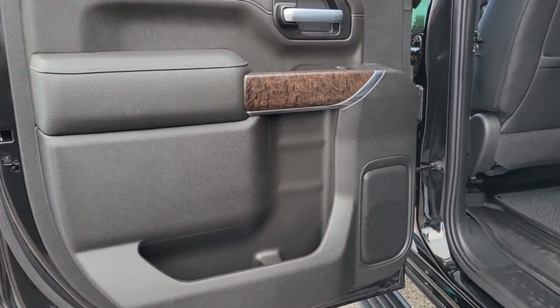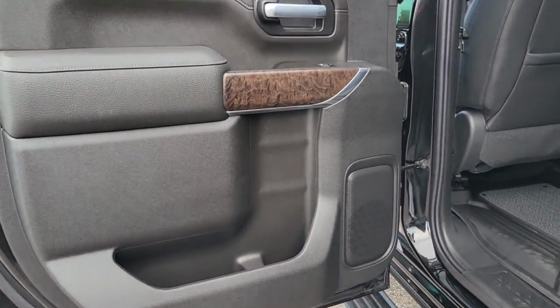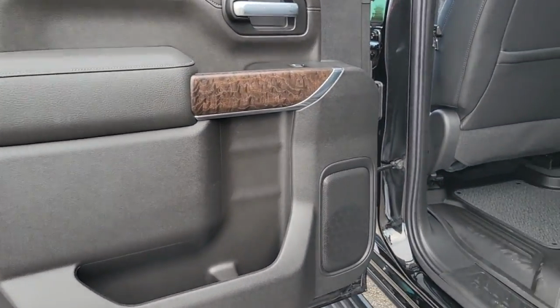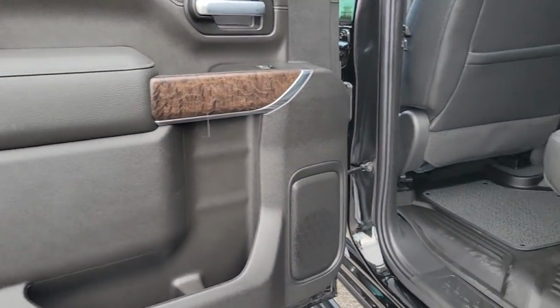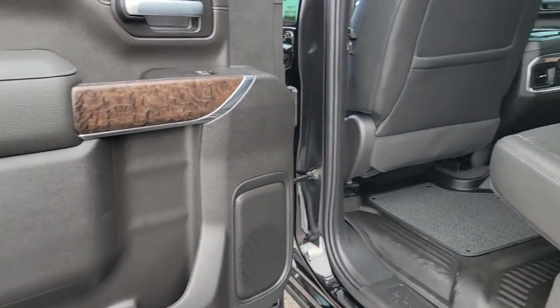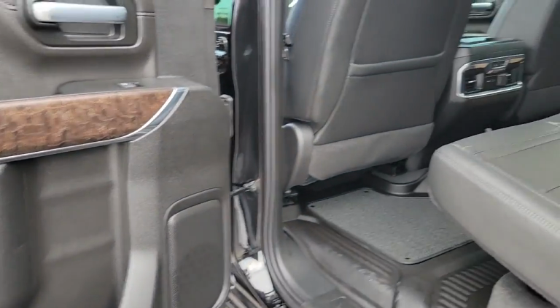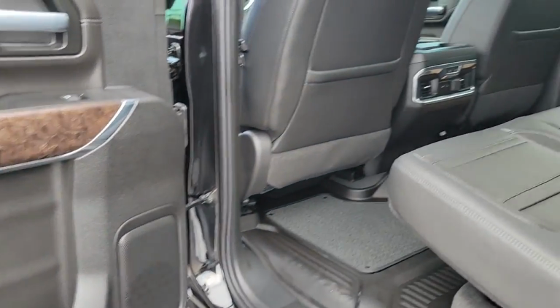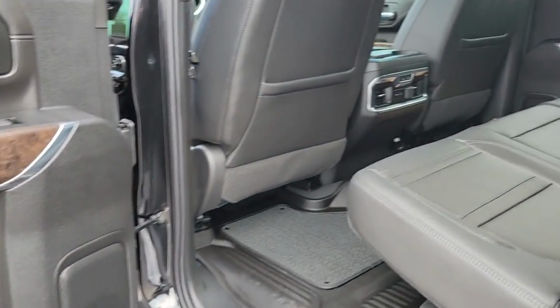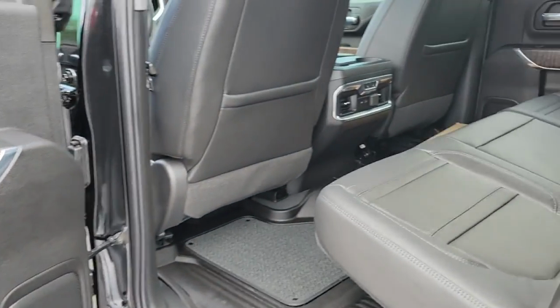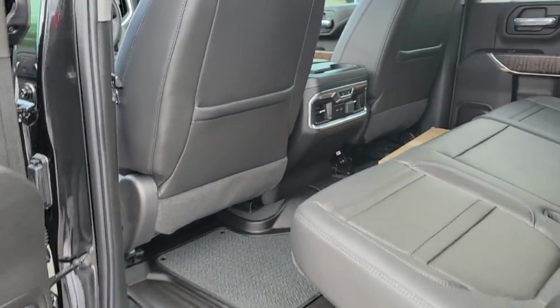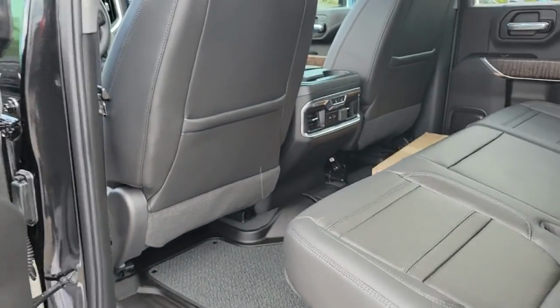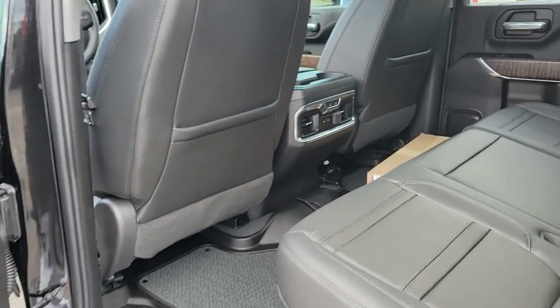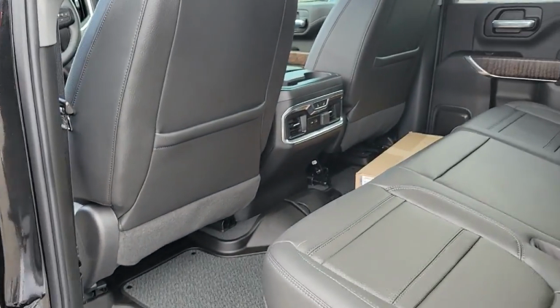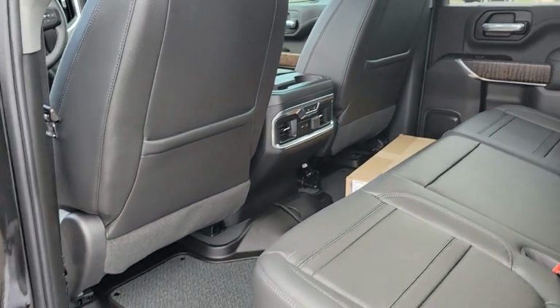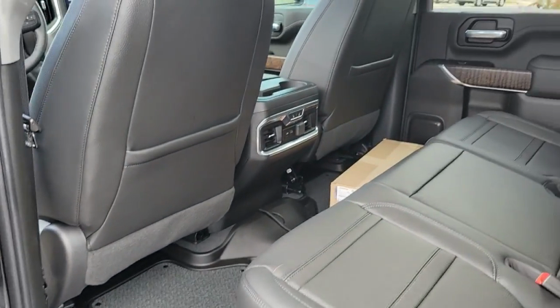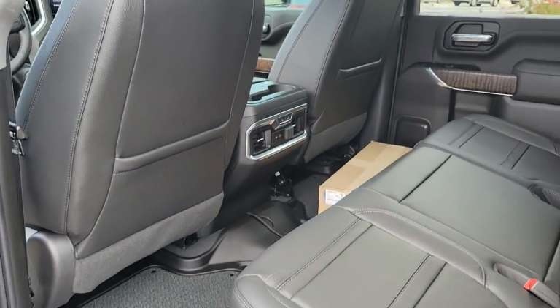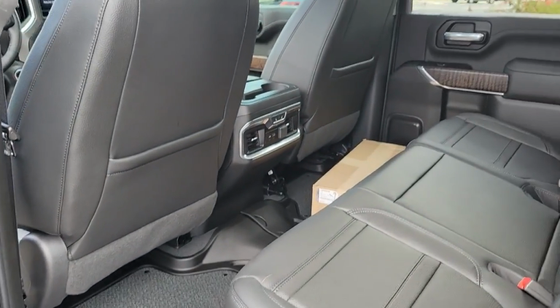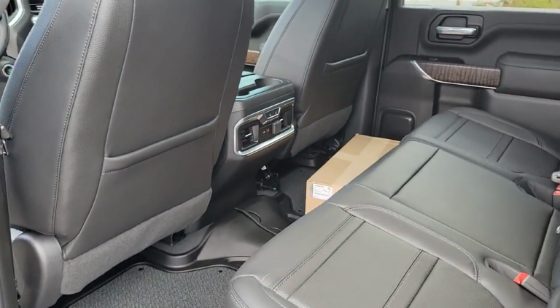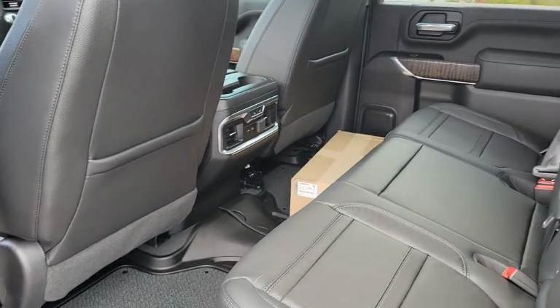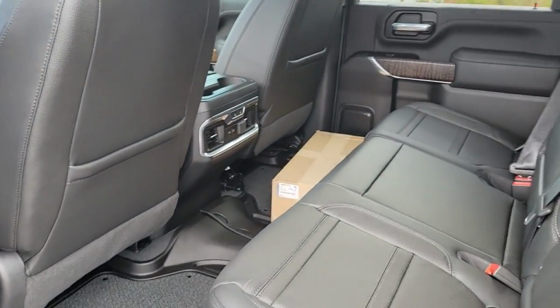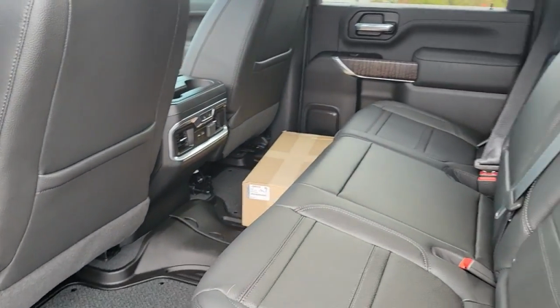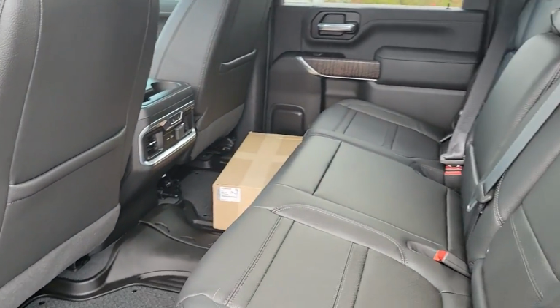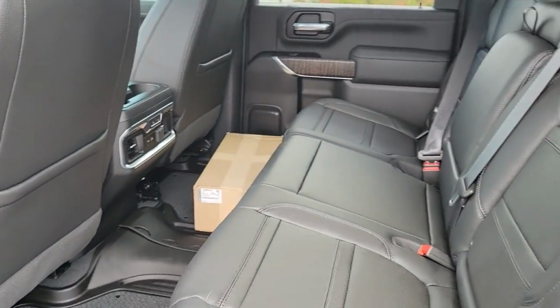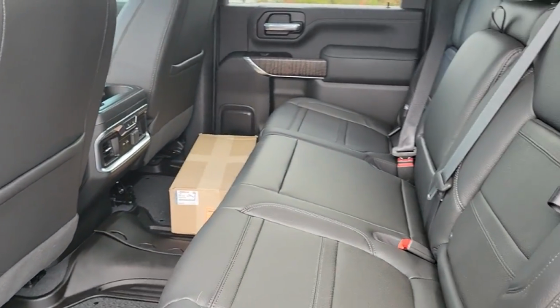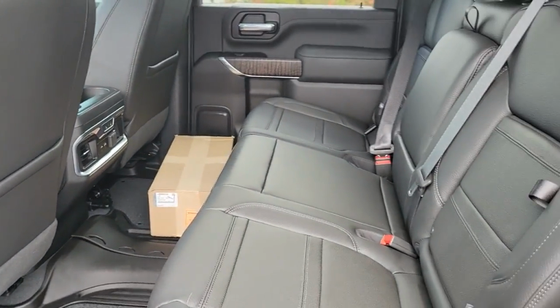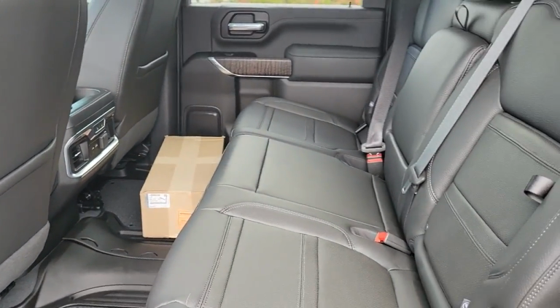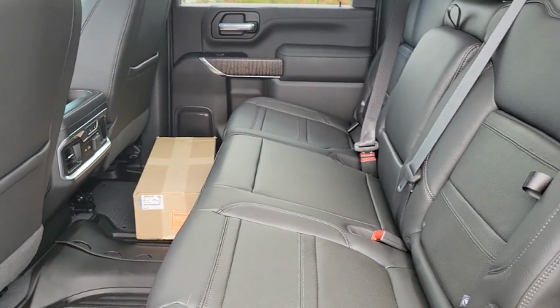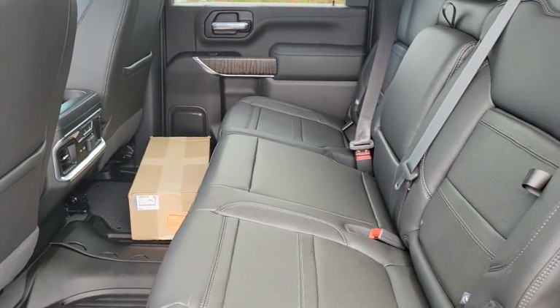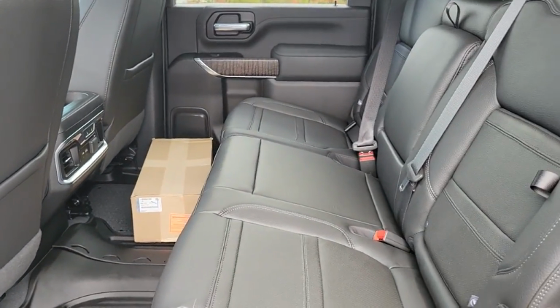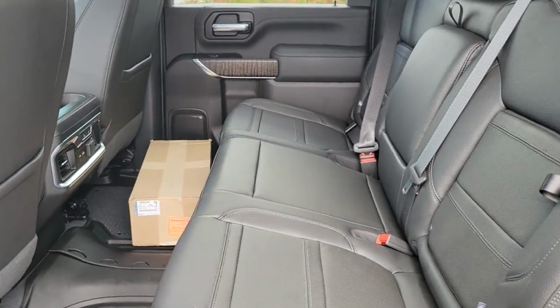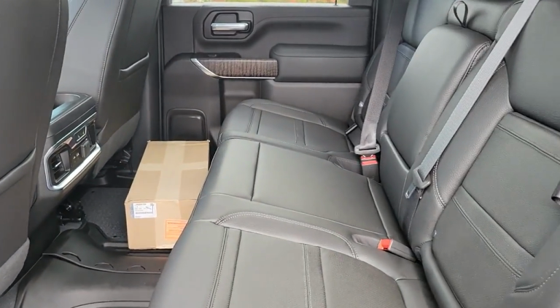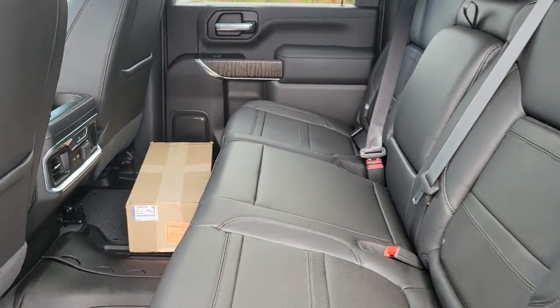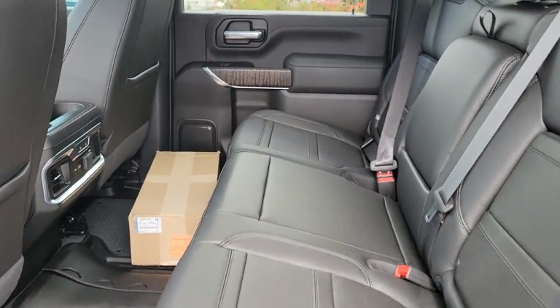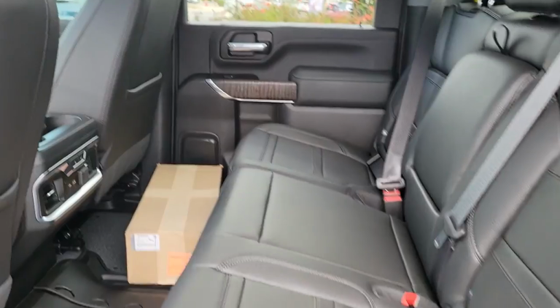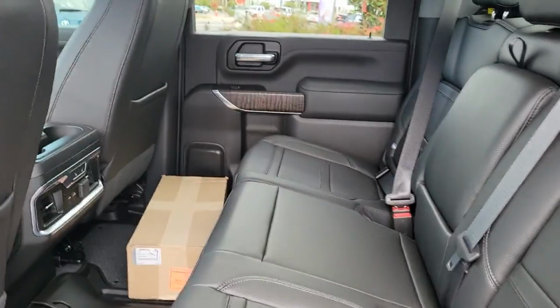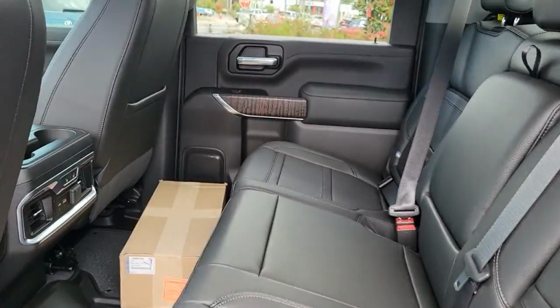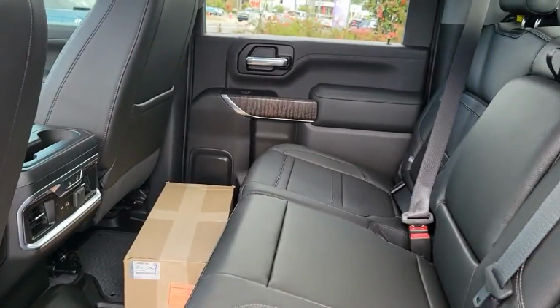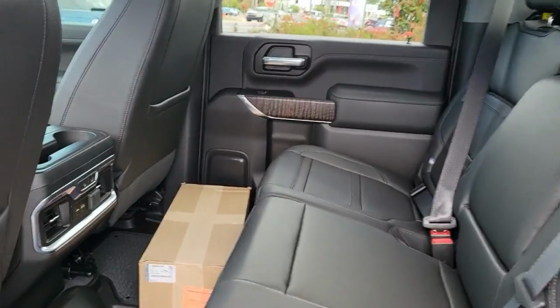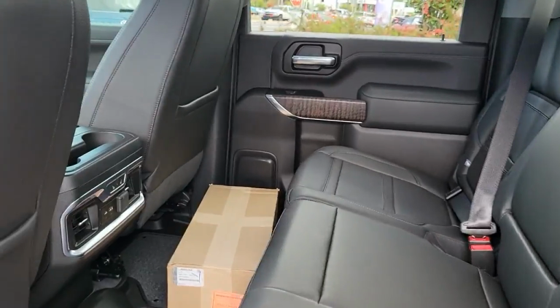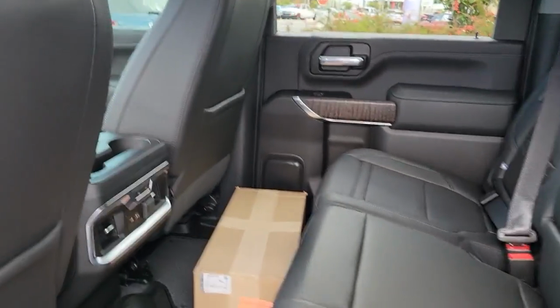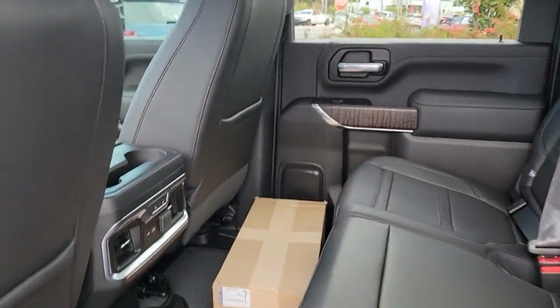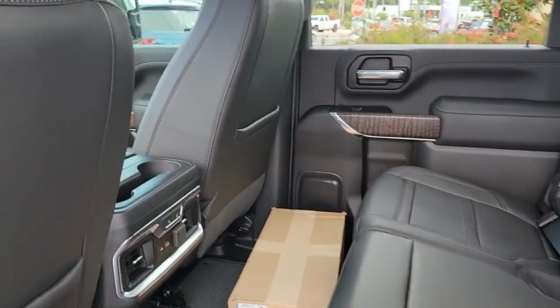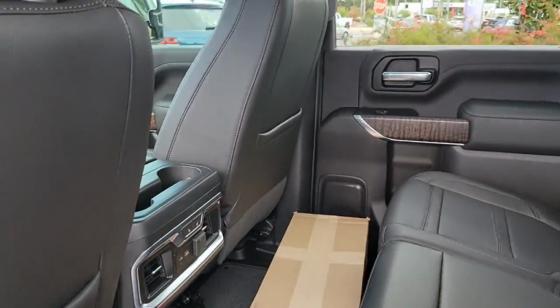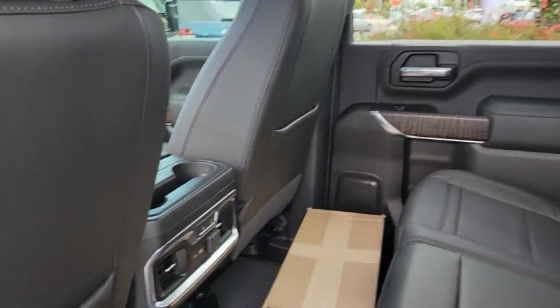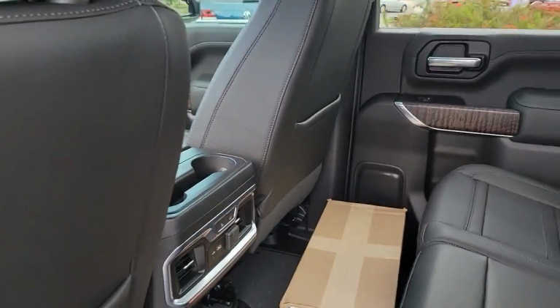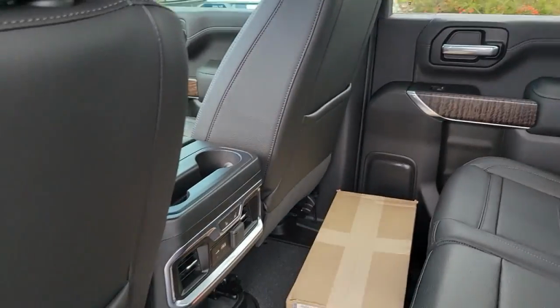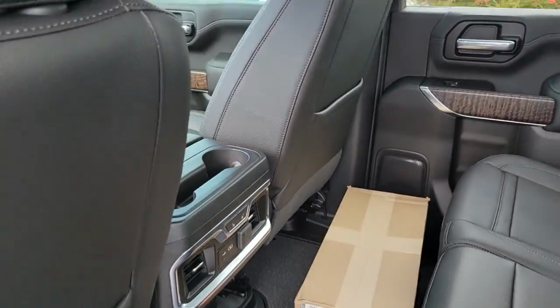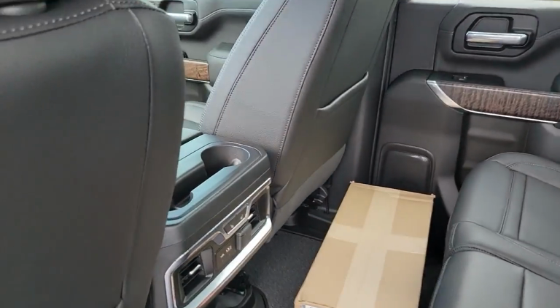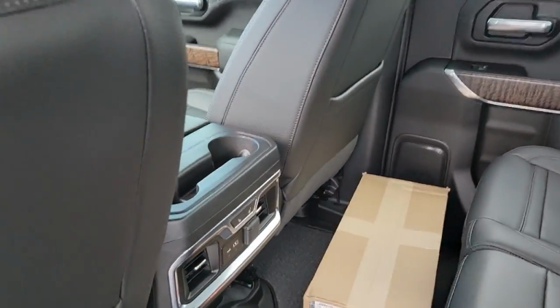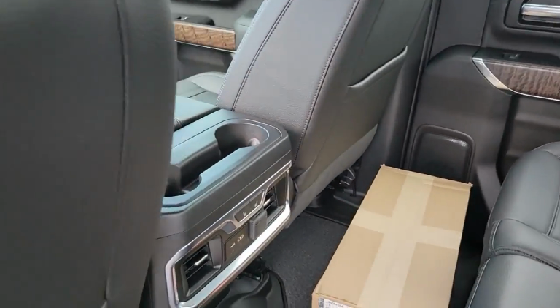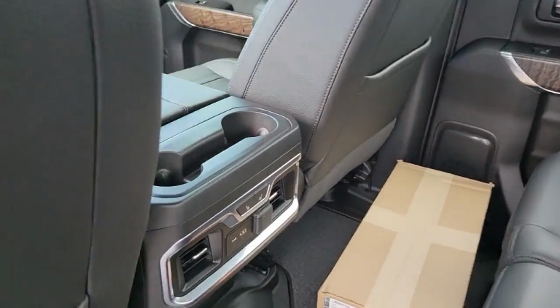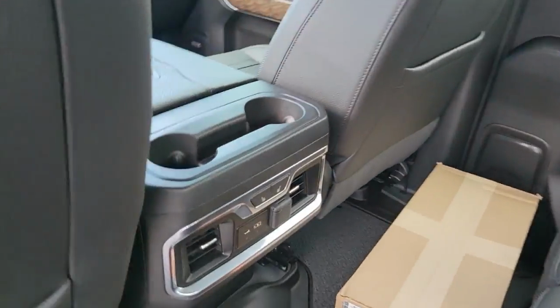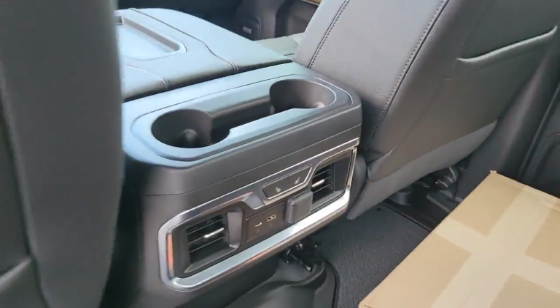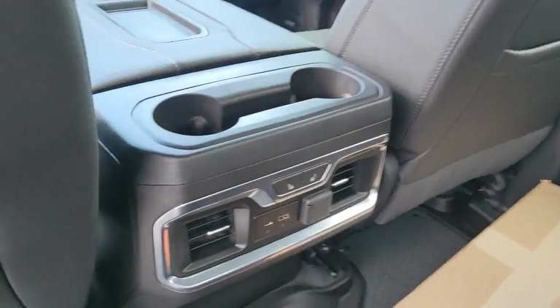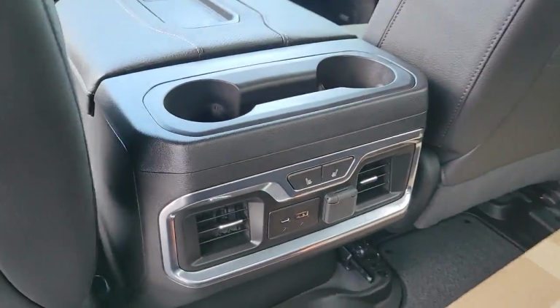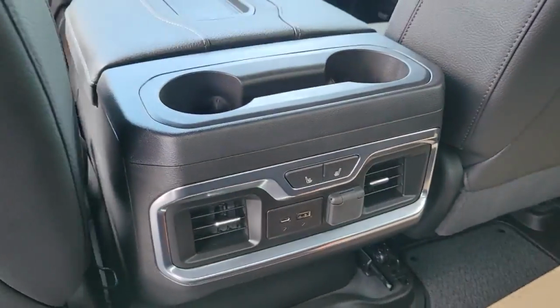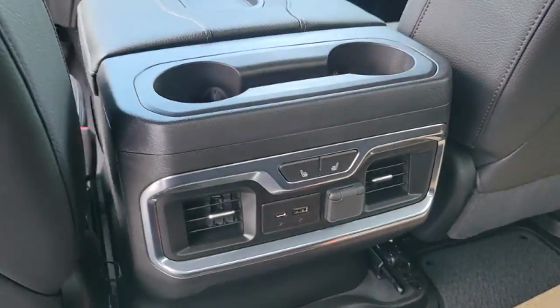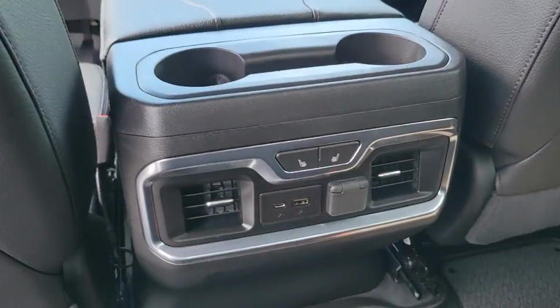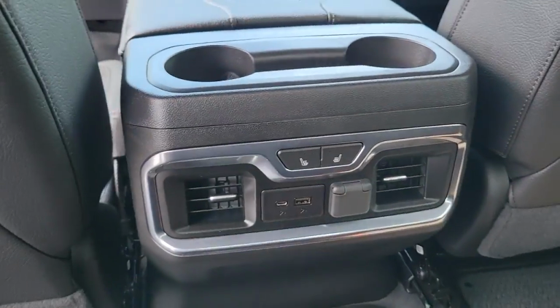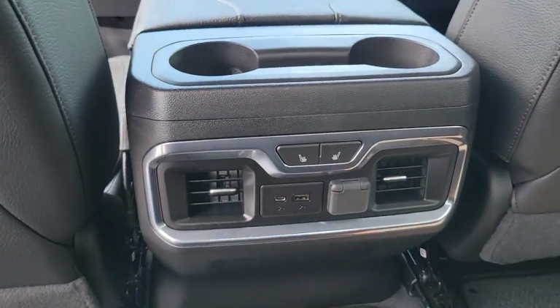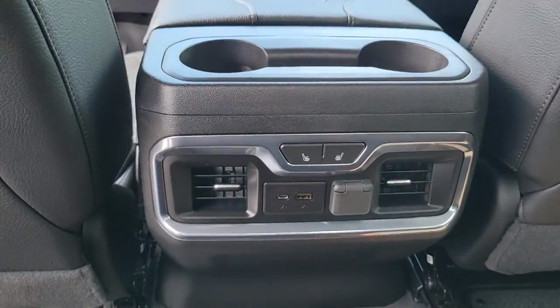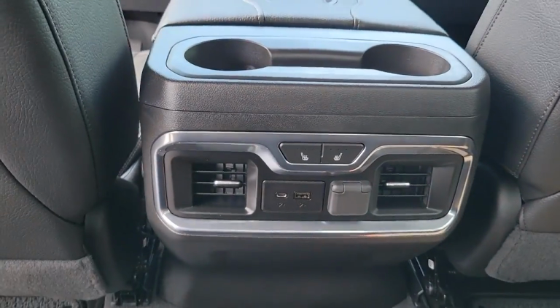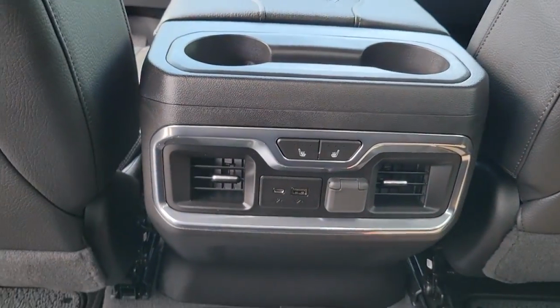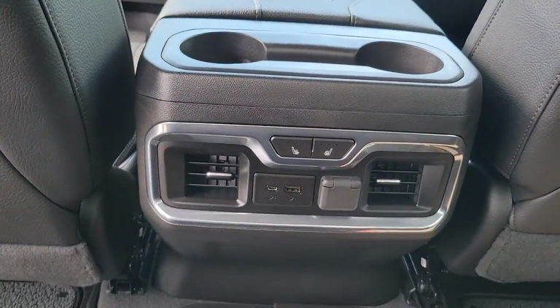Power passenger seat, fog lamps, steering wheel audio controls, dual zone AC, tire pressure monitoring system.